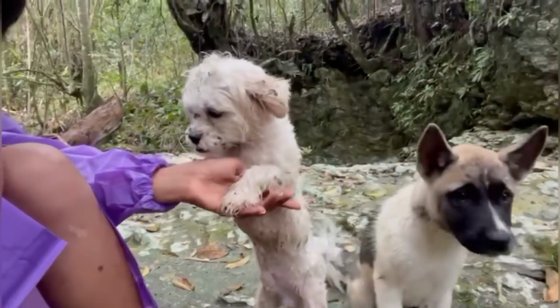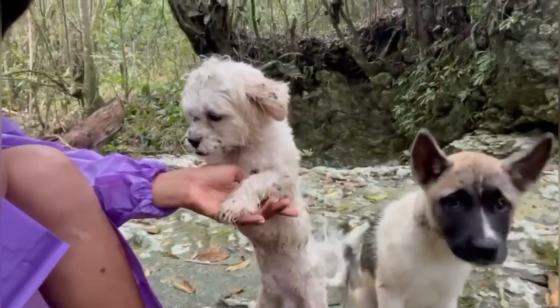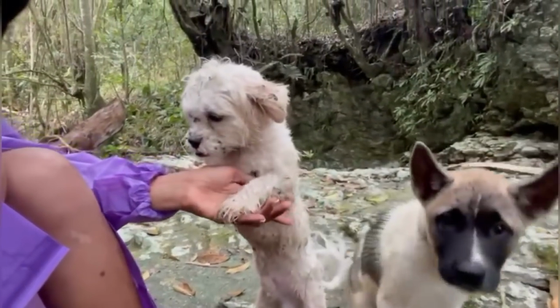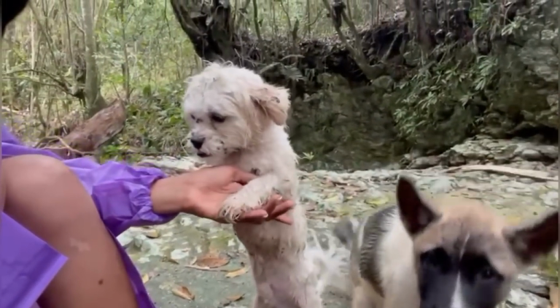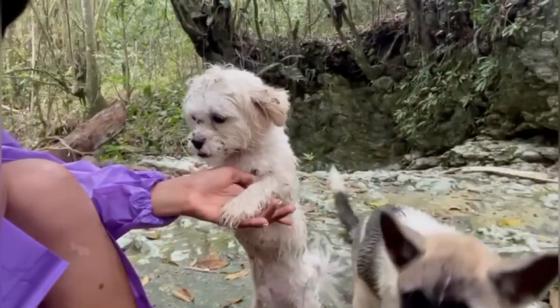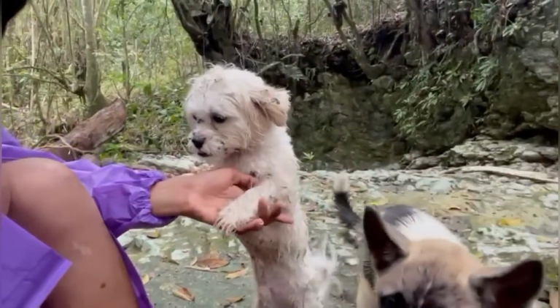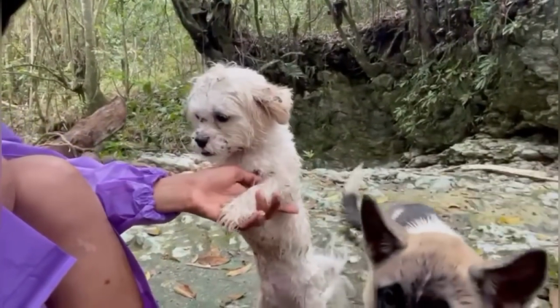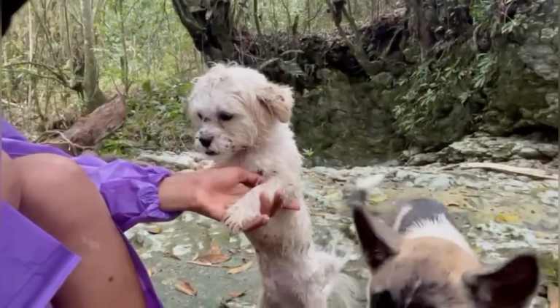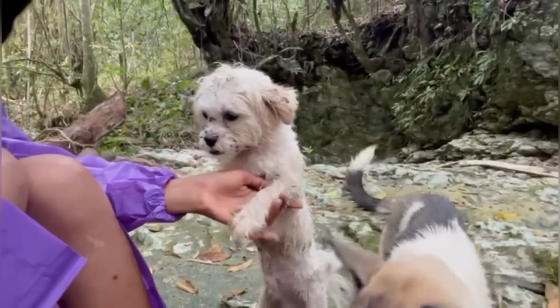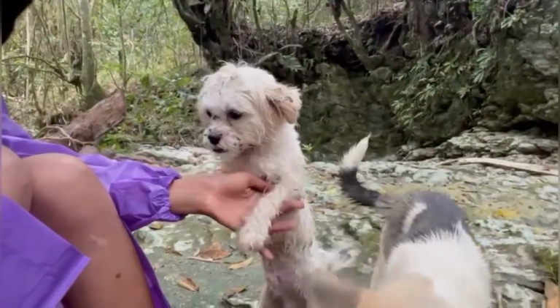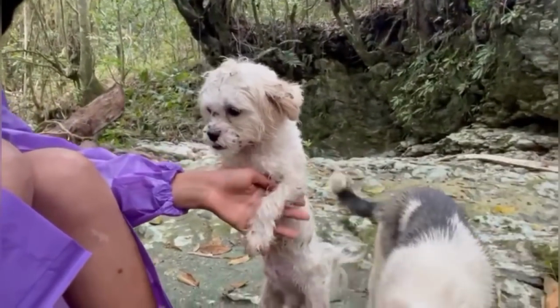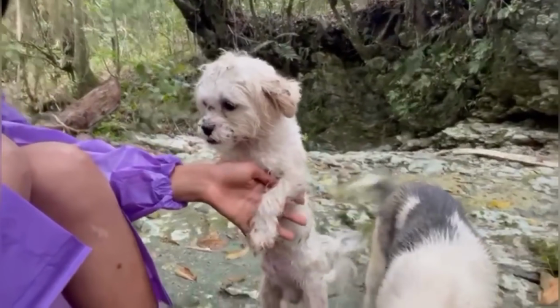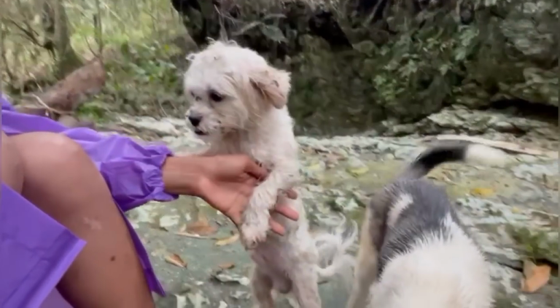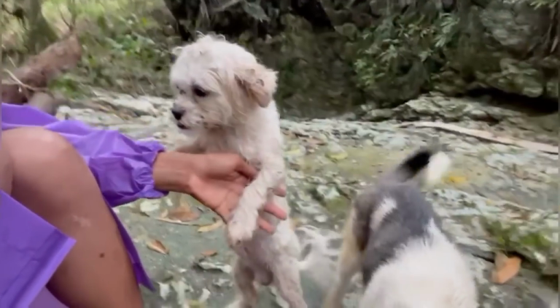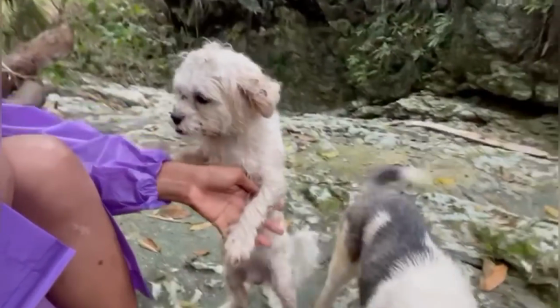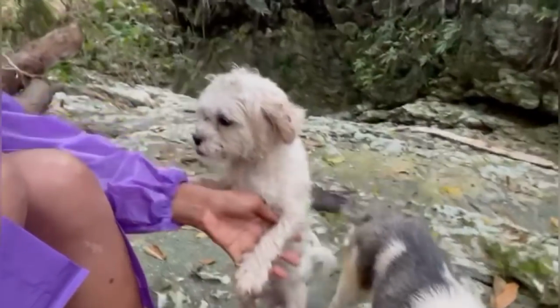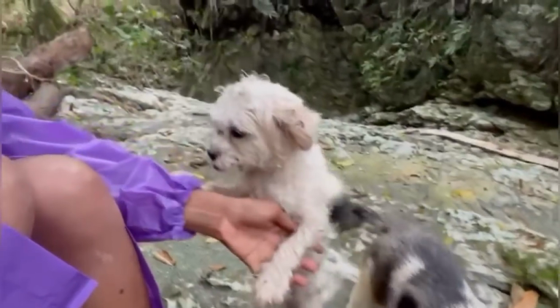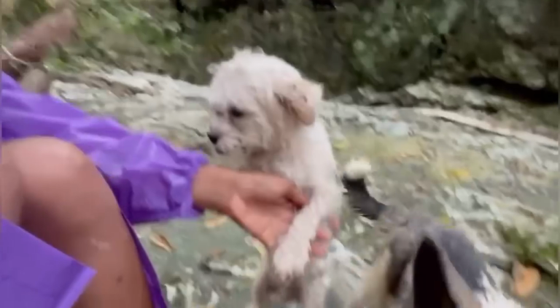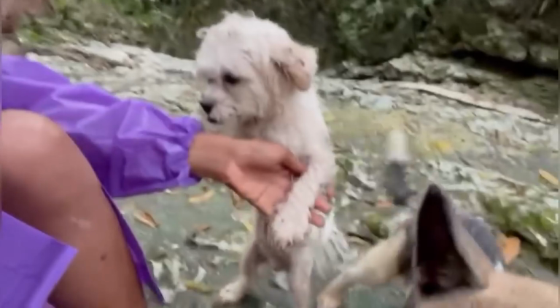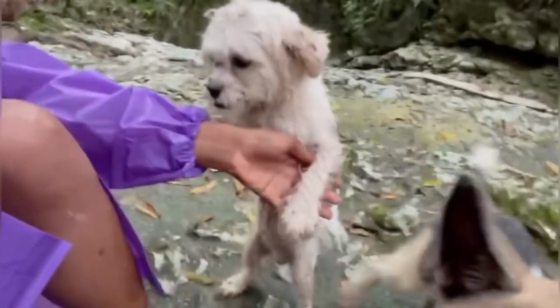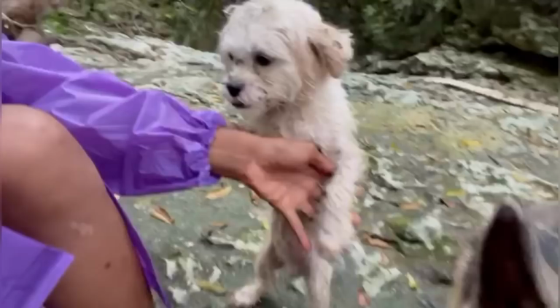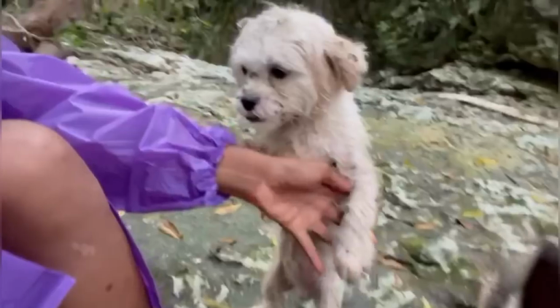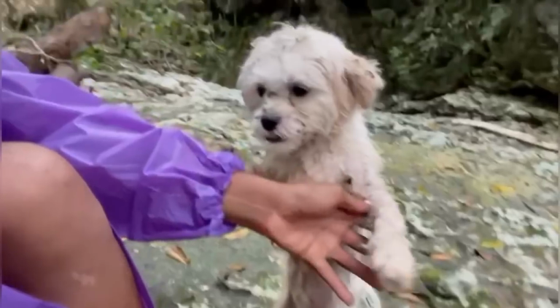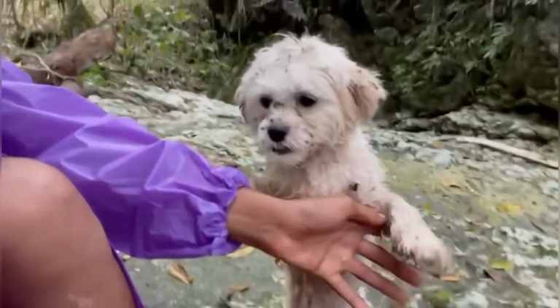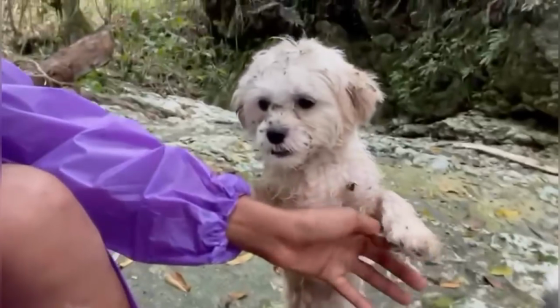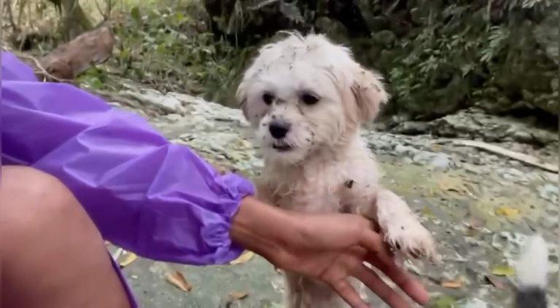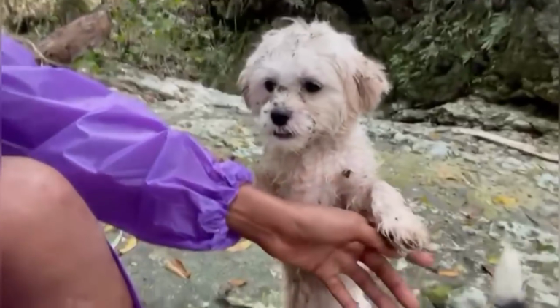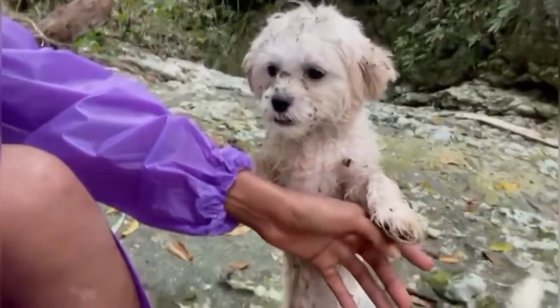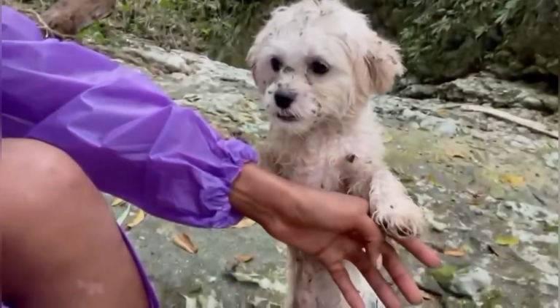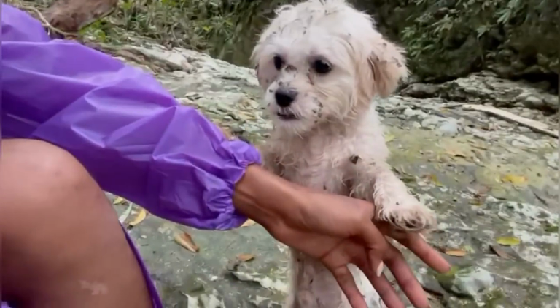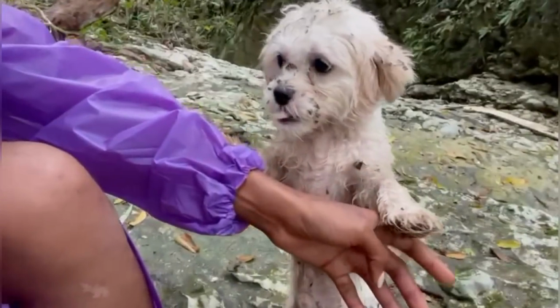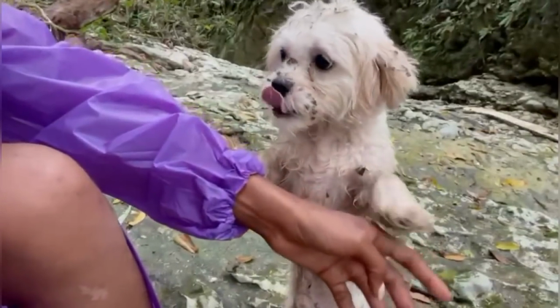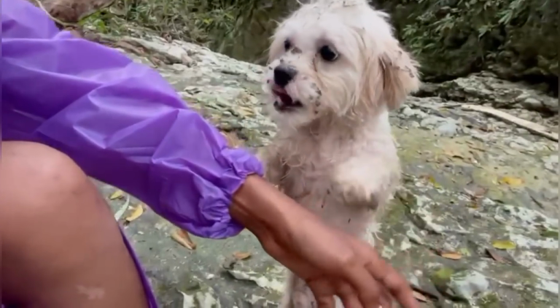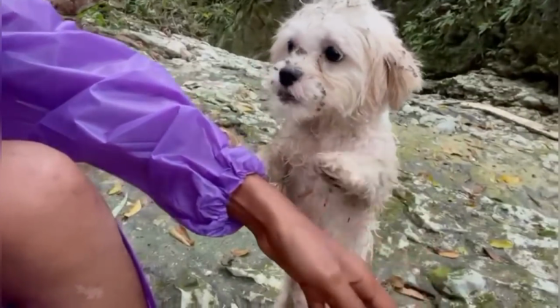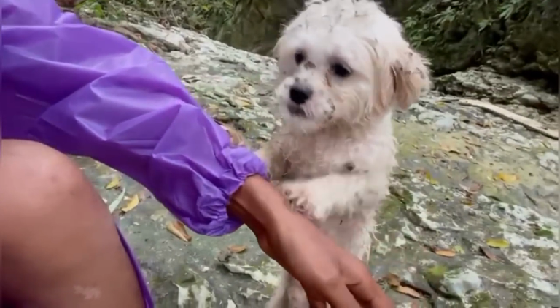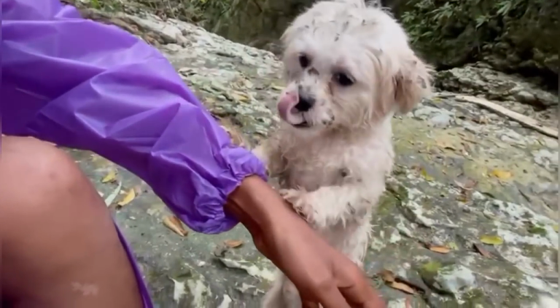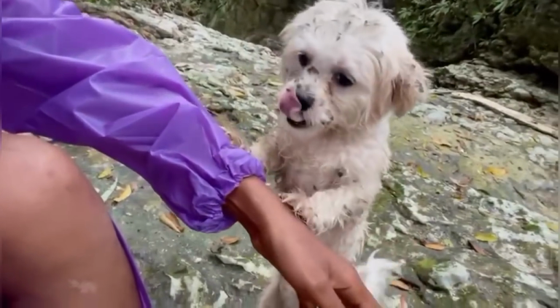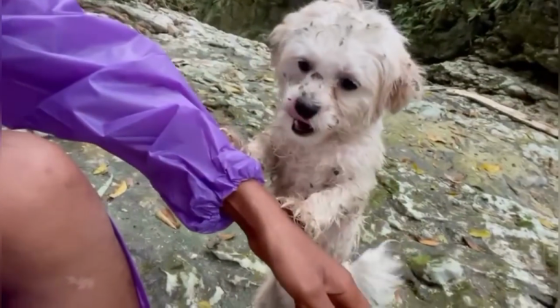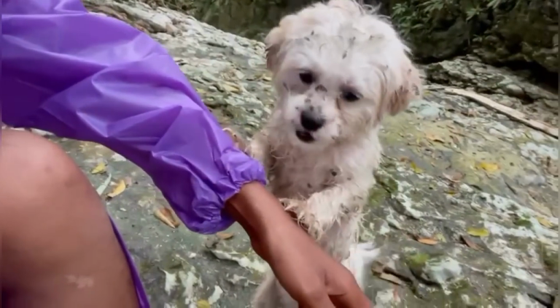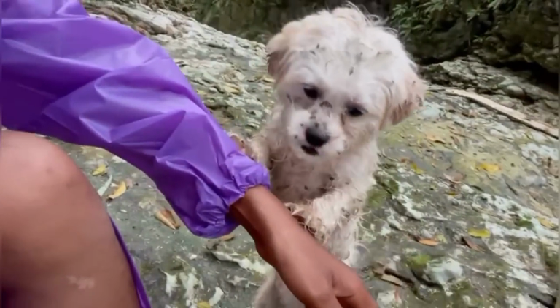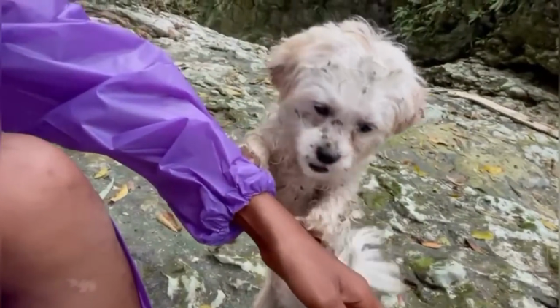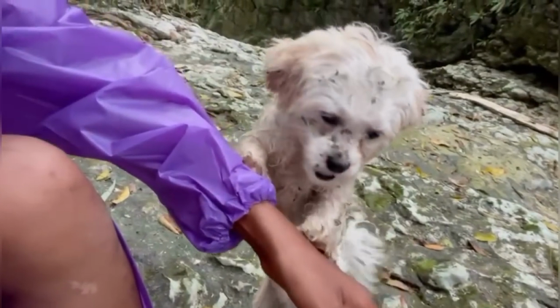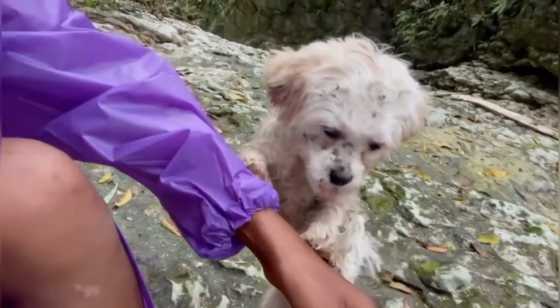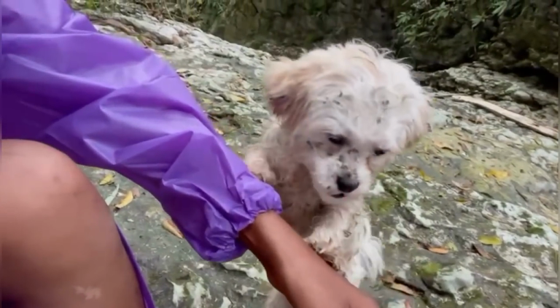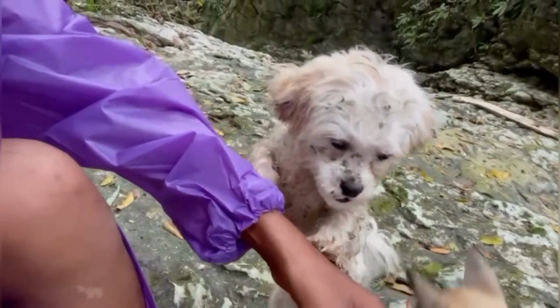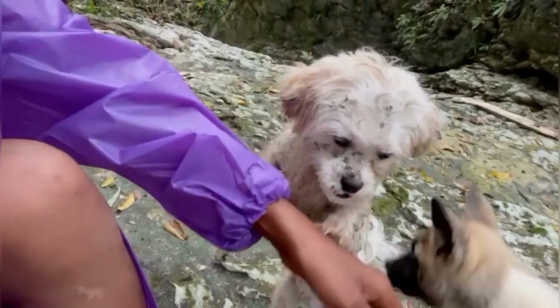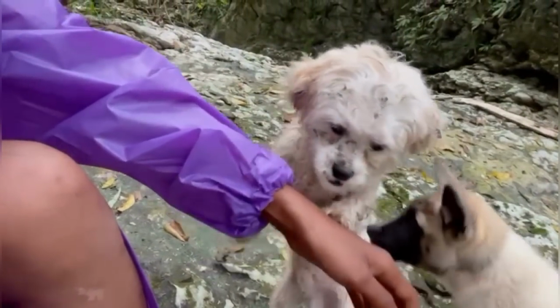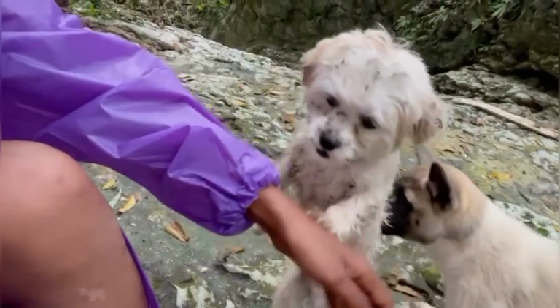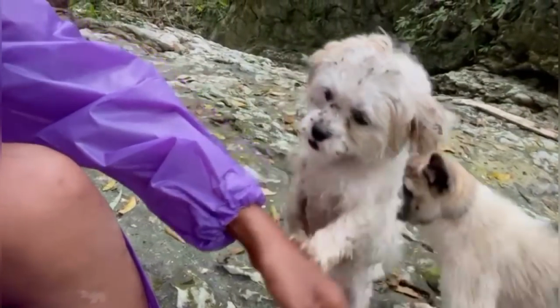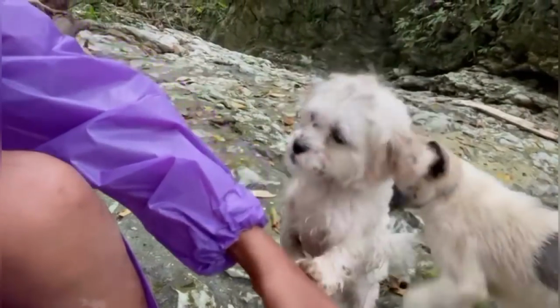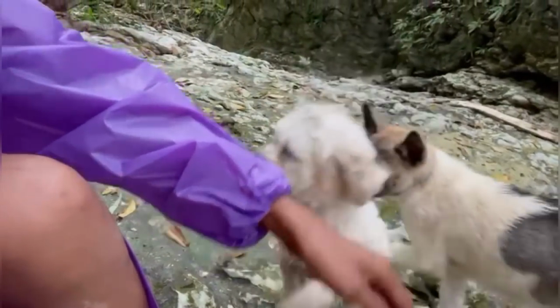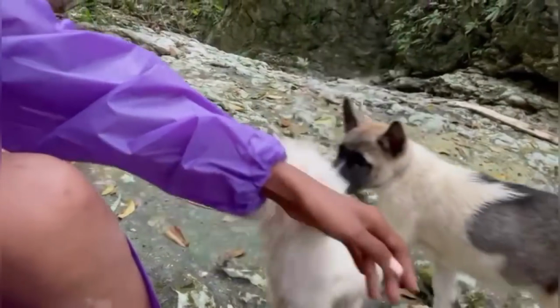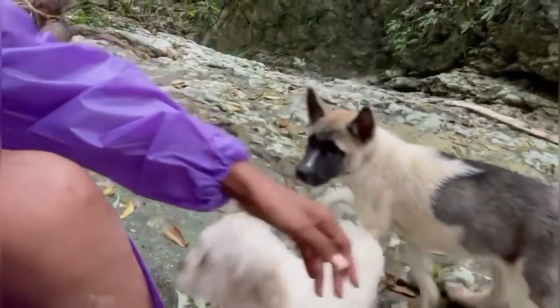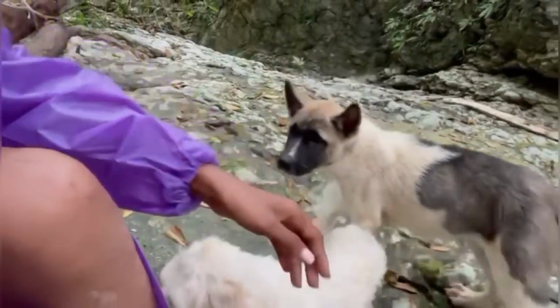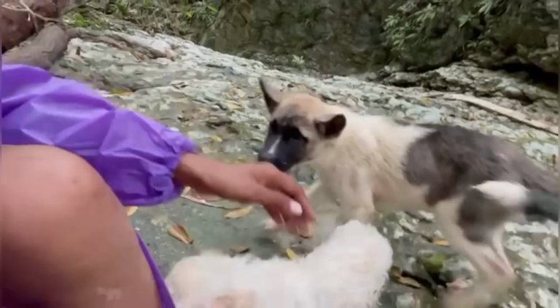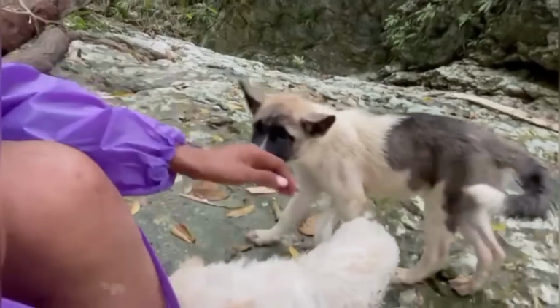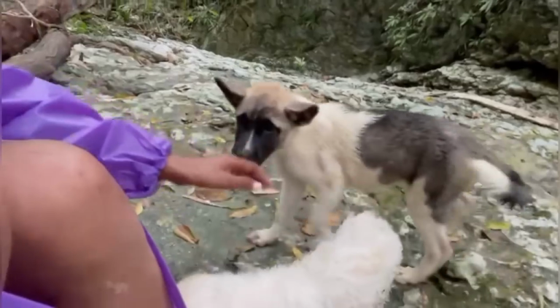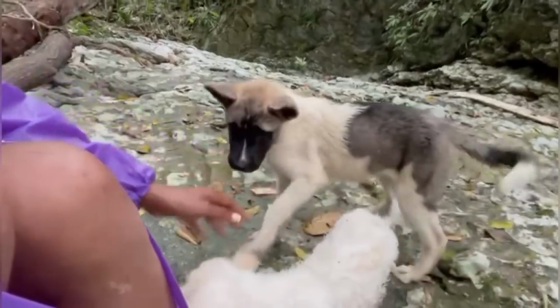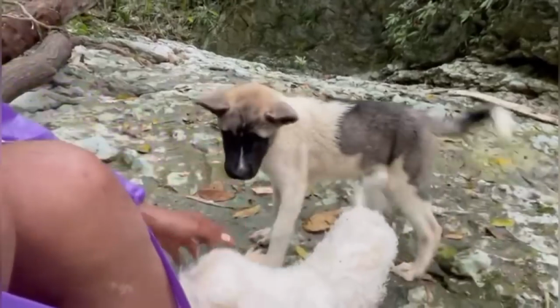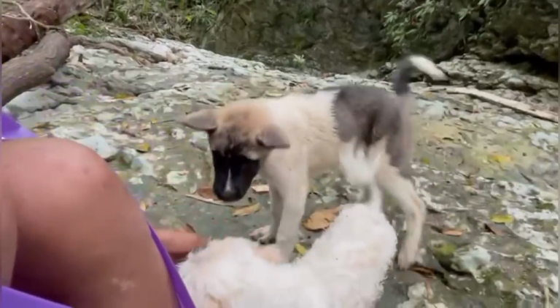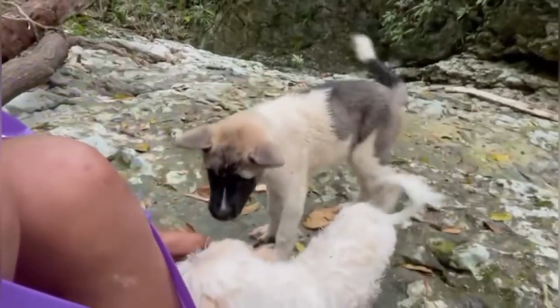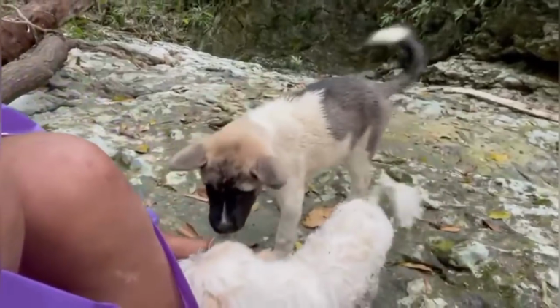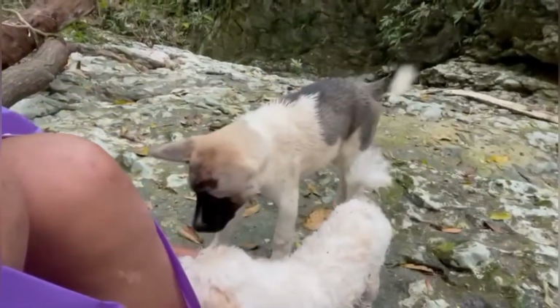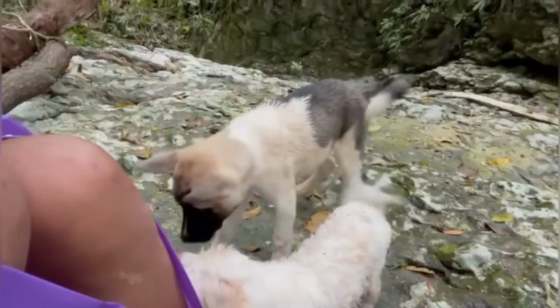Hi Mr. Bailey! Bailey's first time out here. Look at him — he's loving it. He loves the bush.